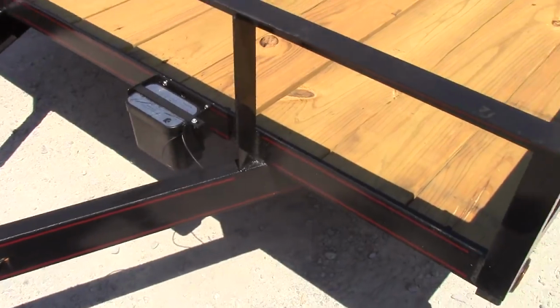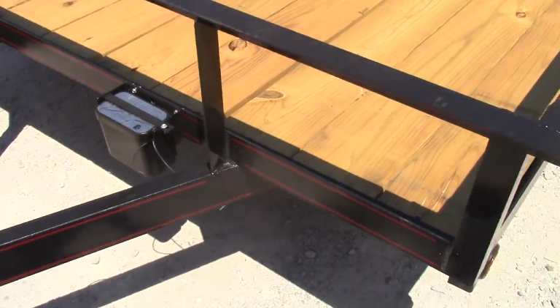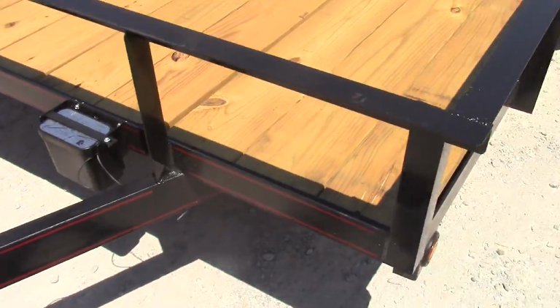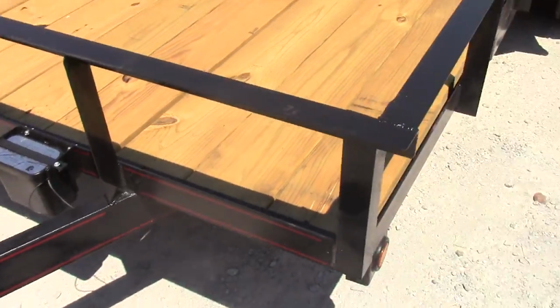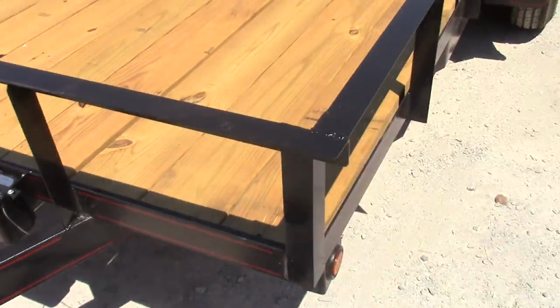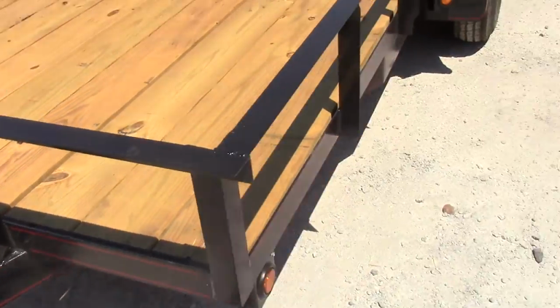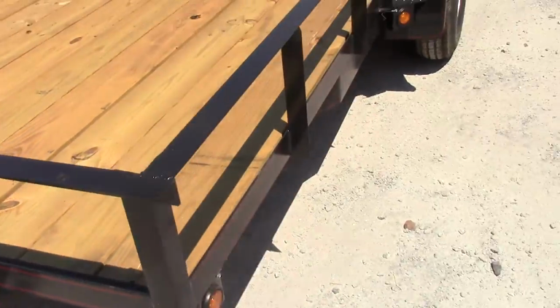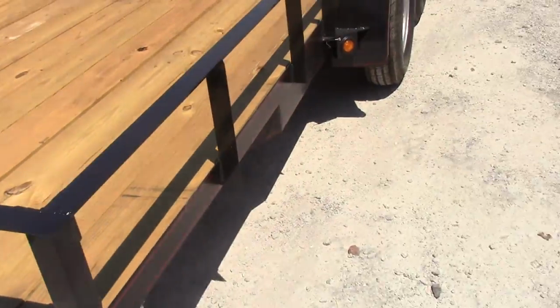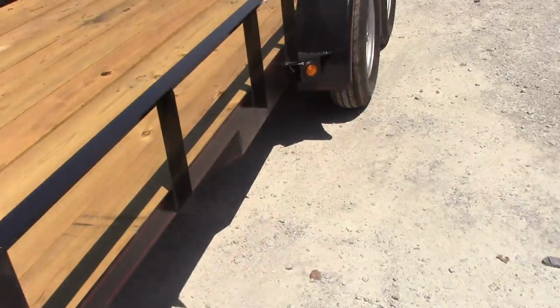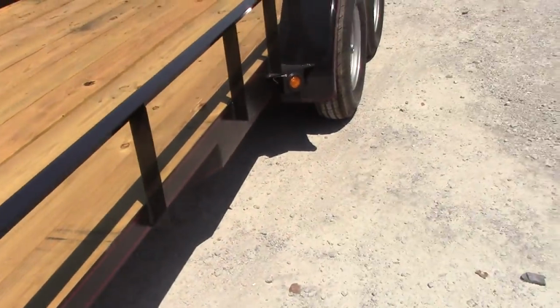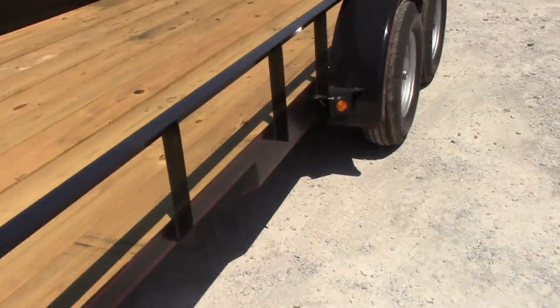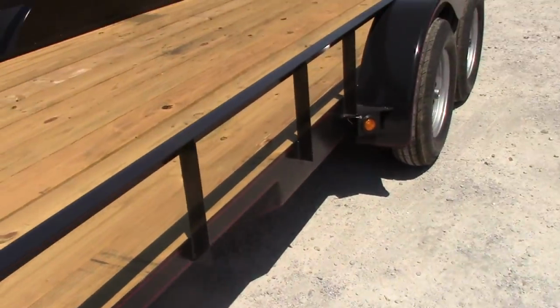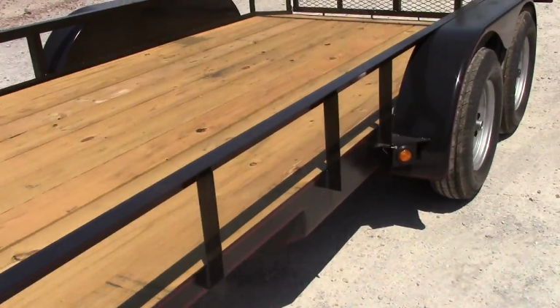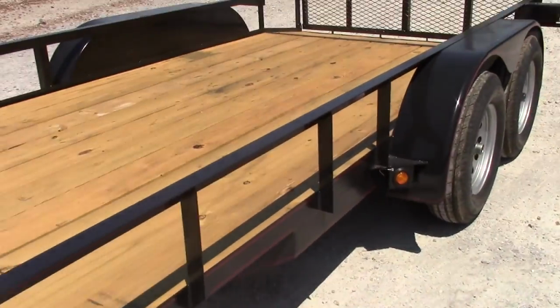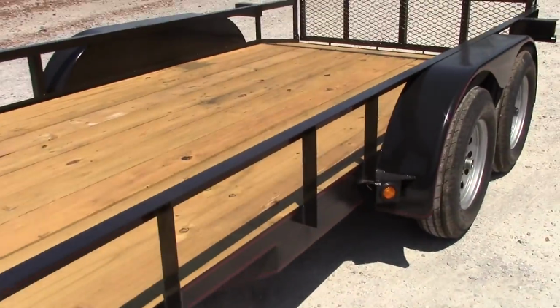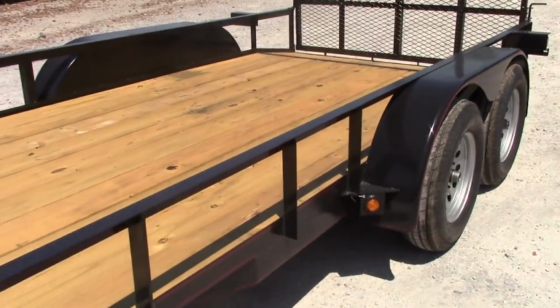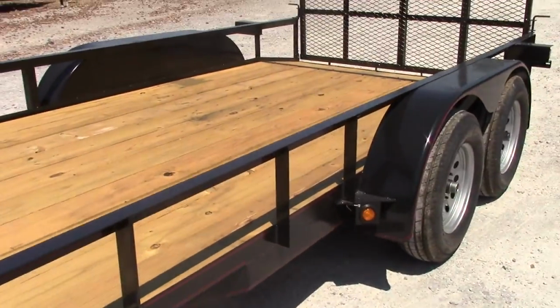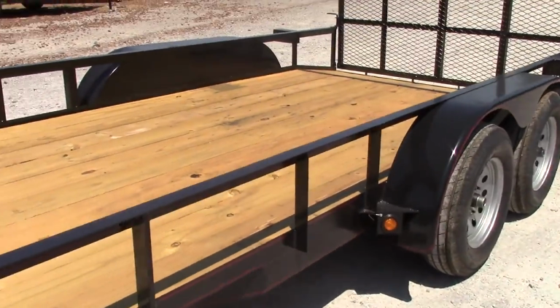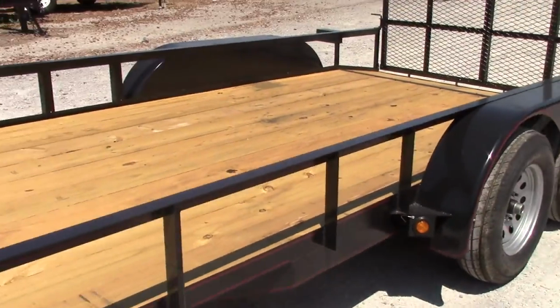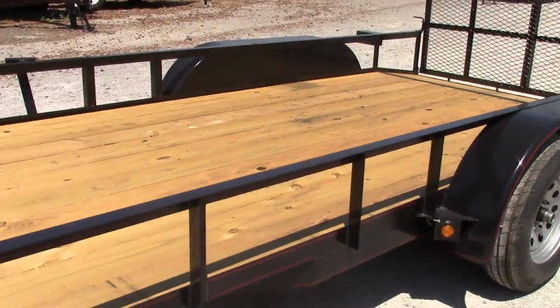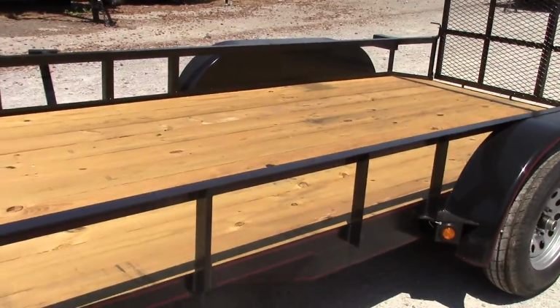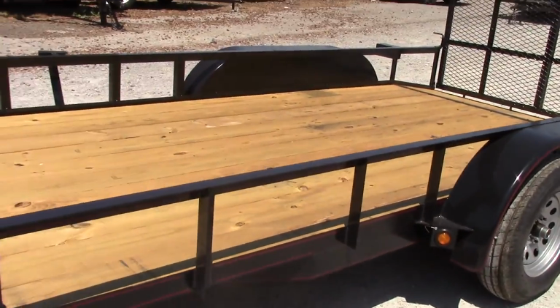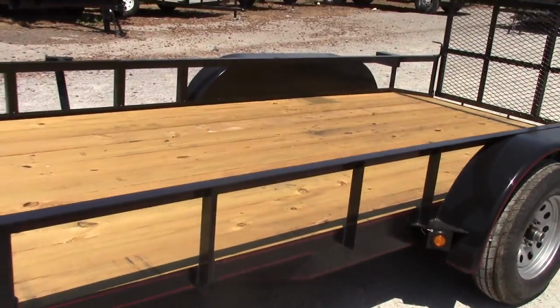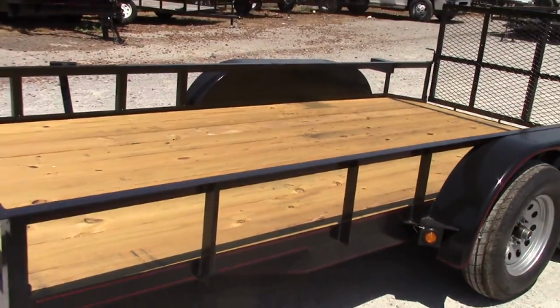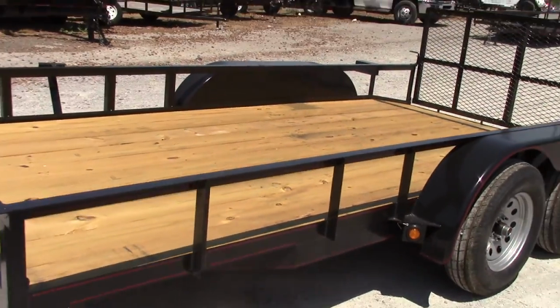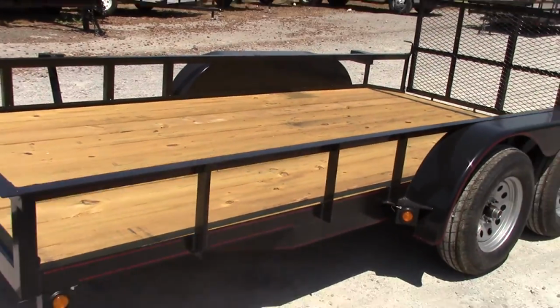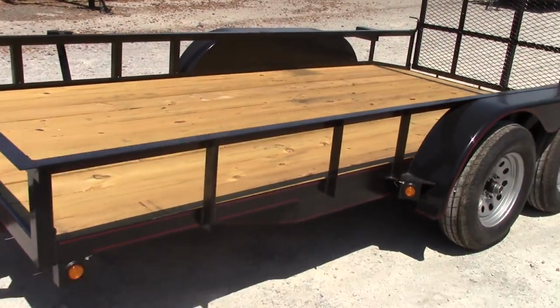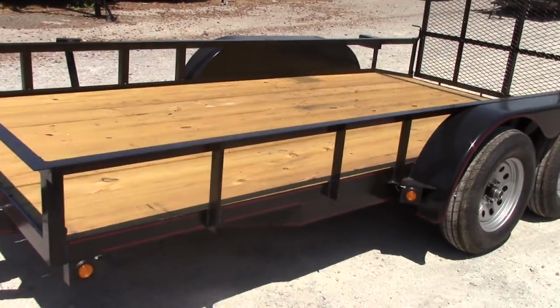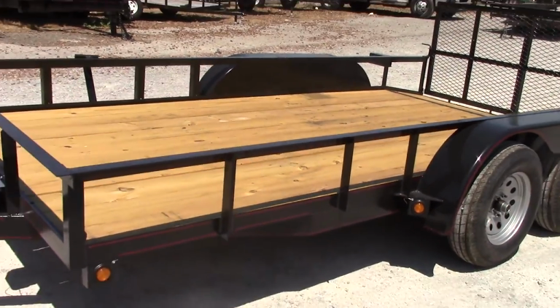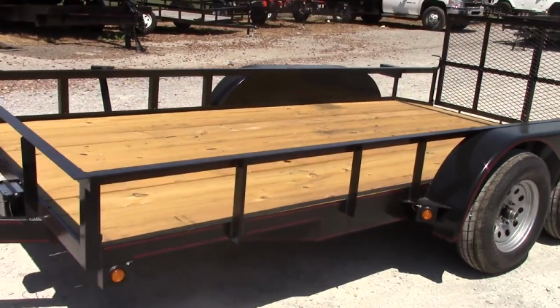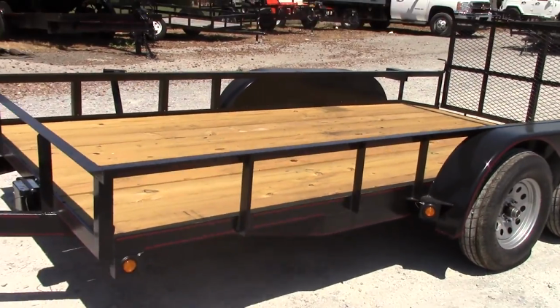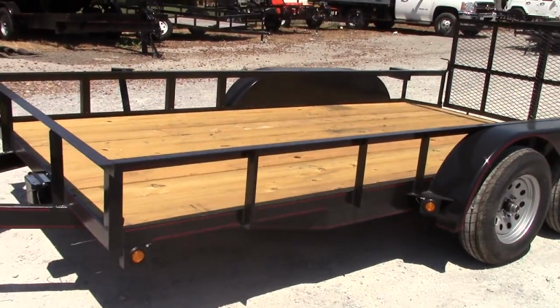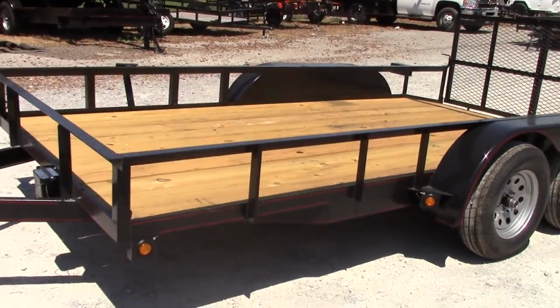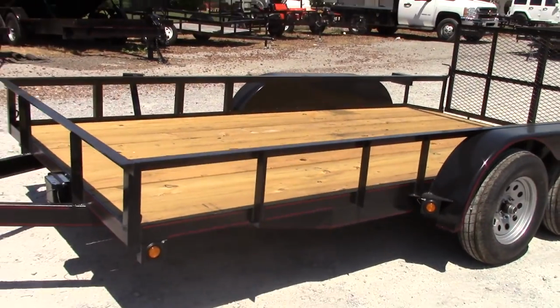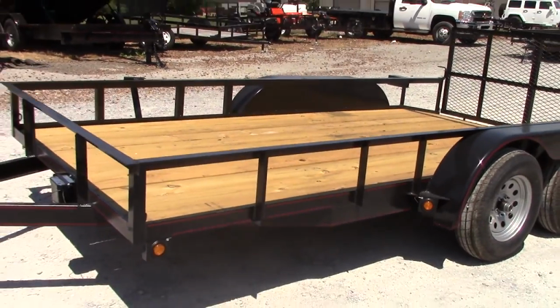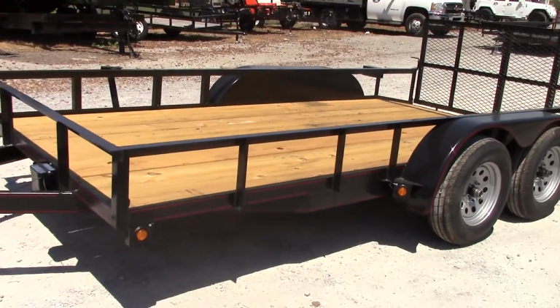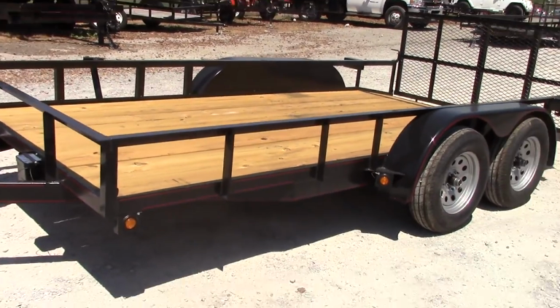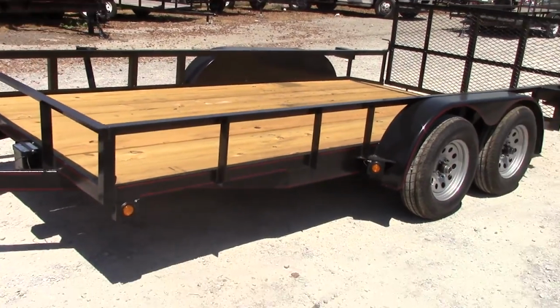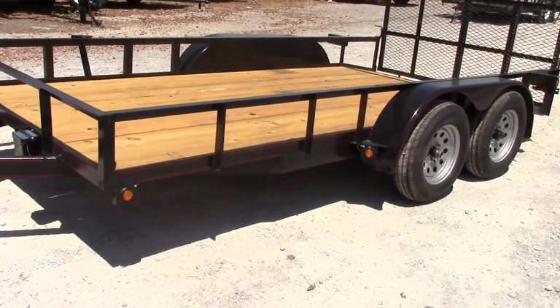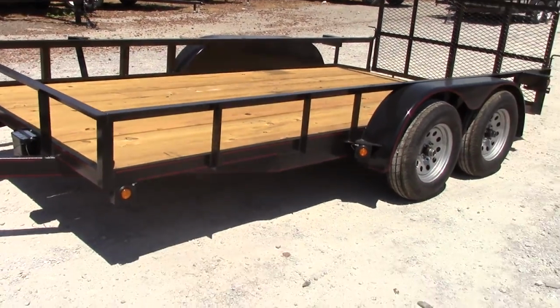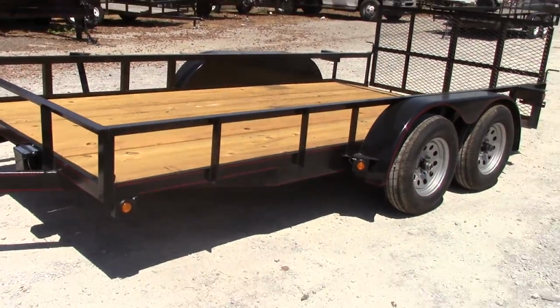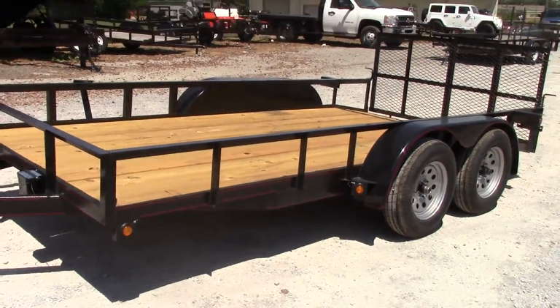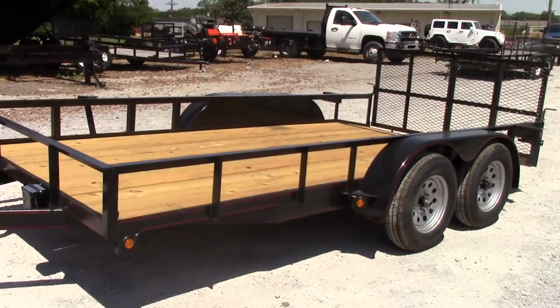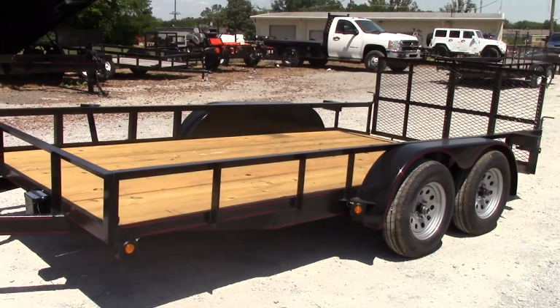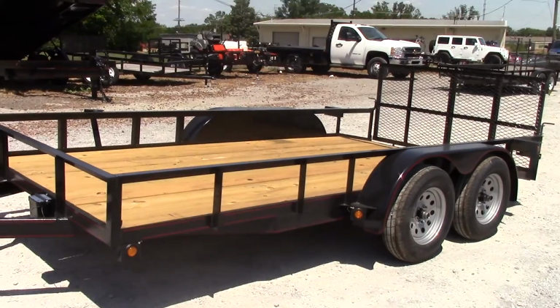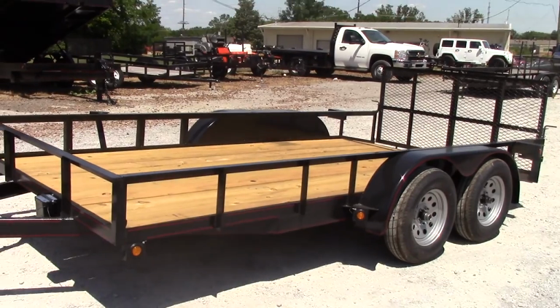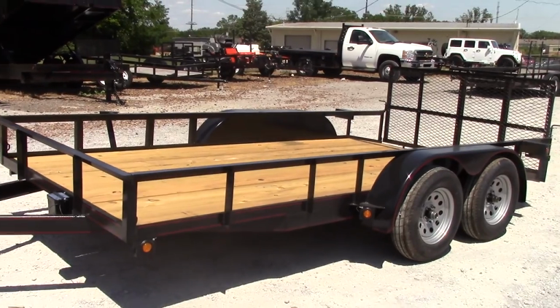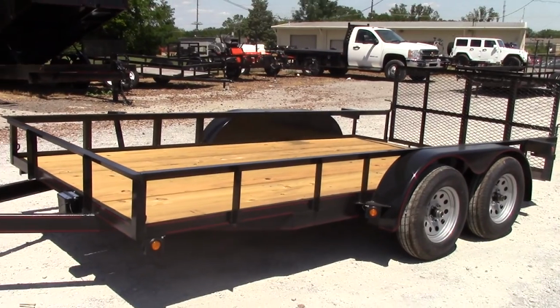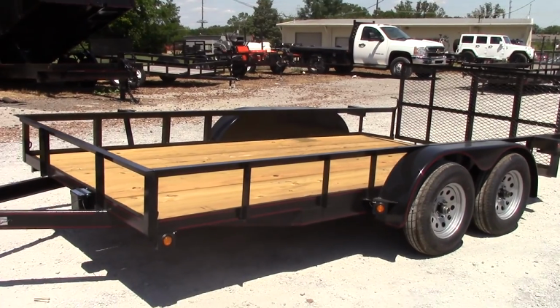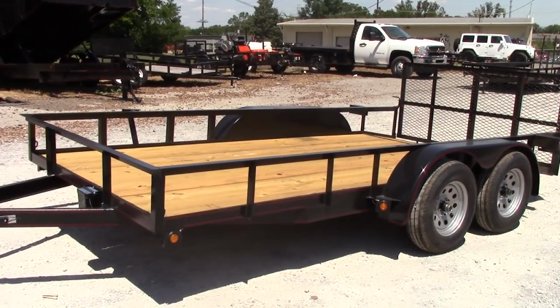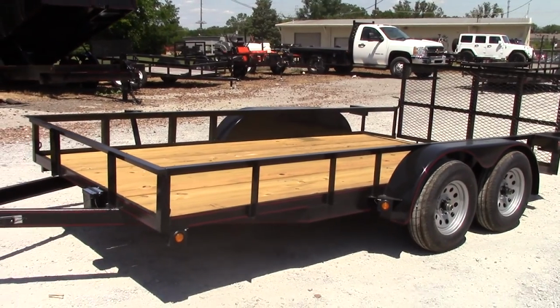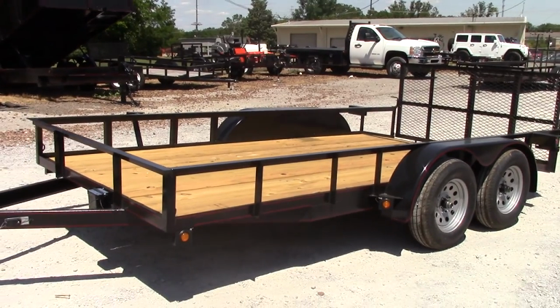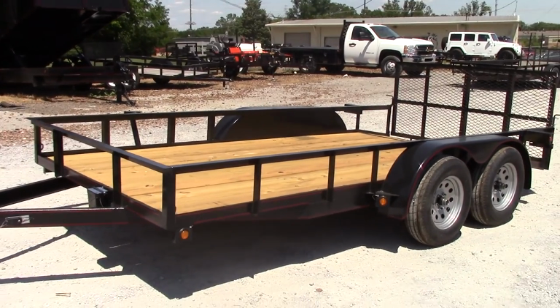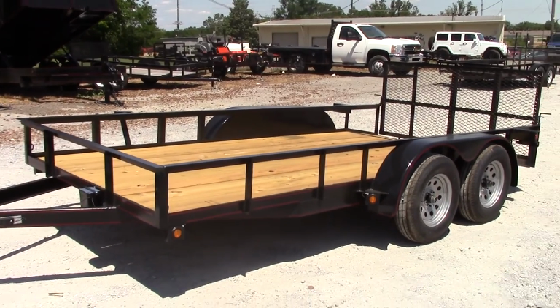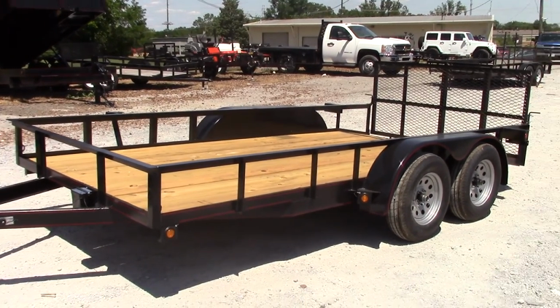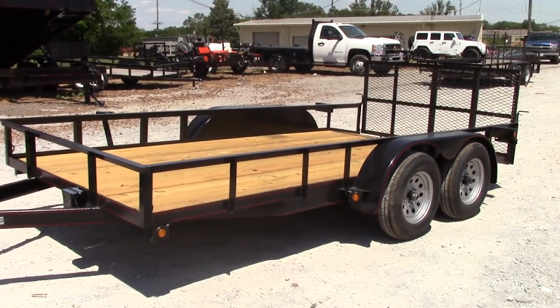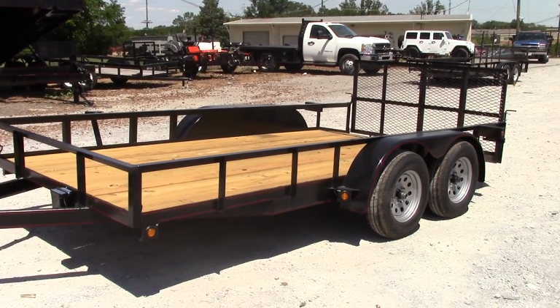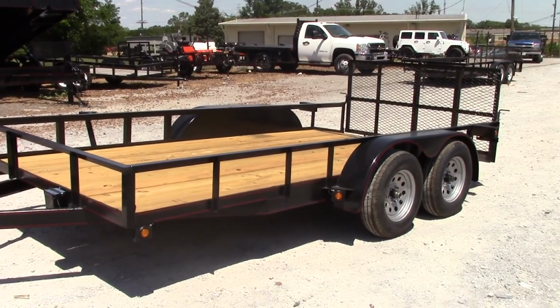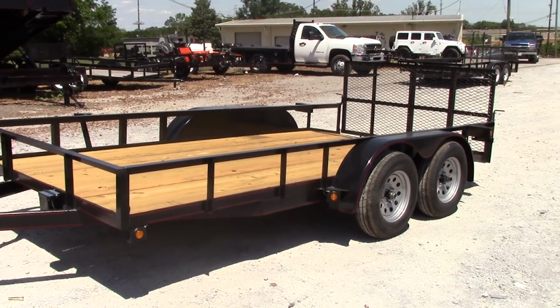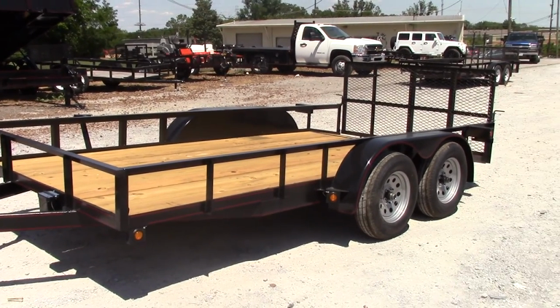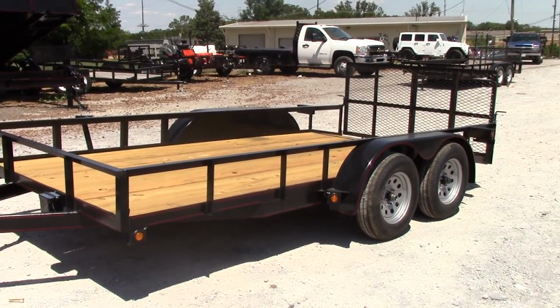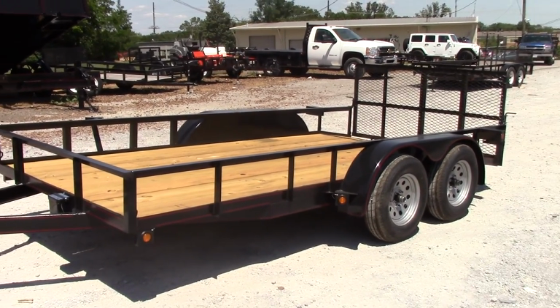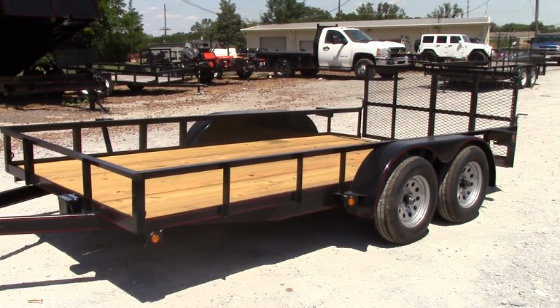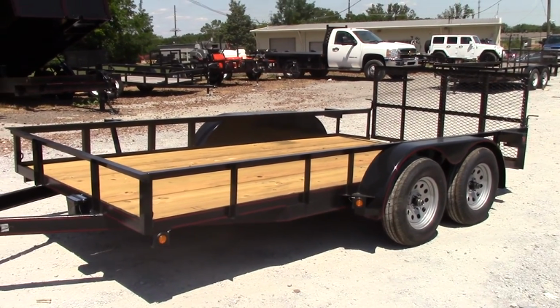This trailer does come with brakes on the back axle. These are 3,500 pound axles with 15-inch tires.